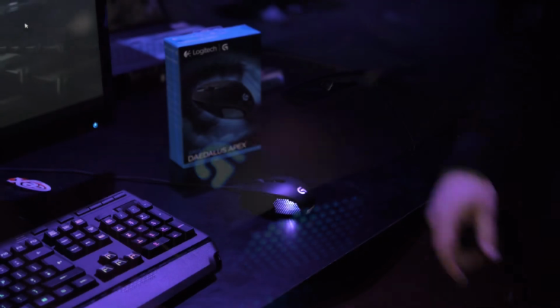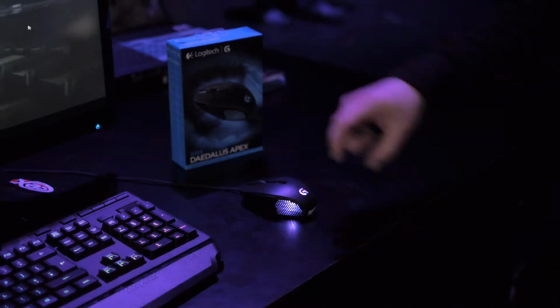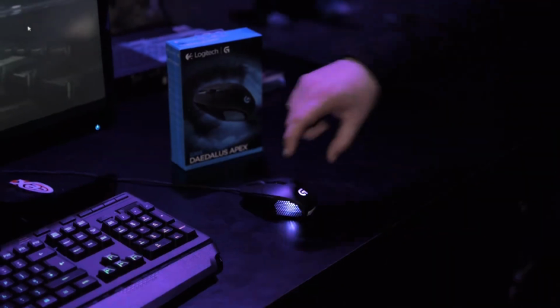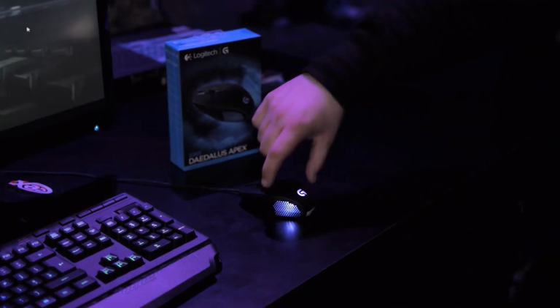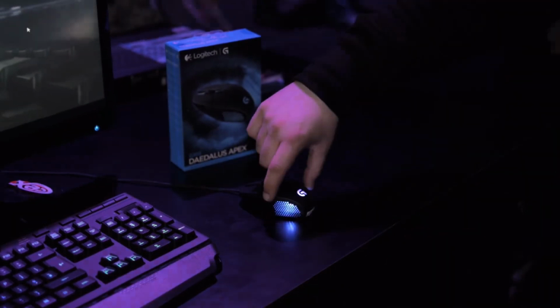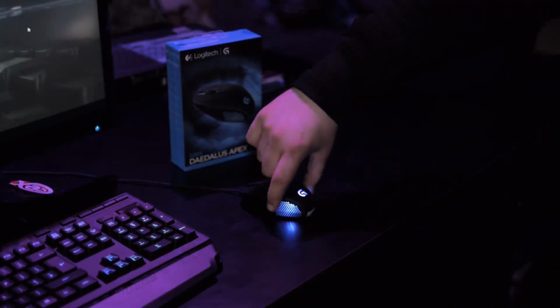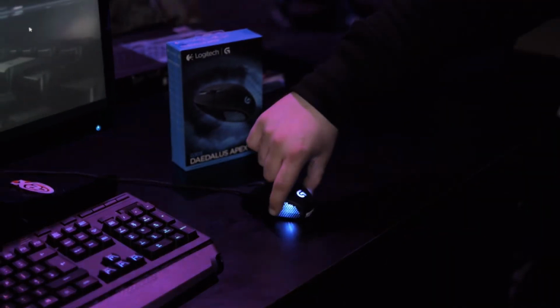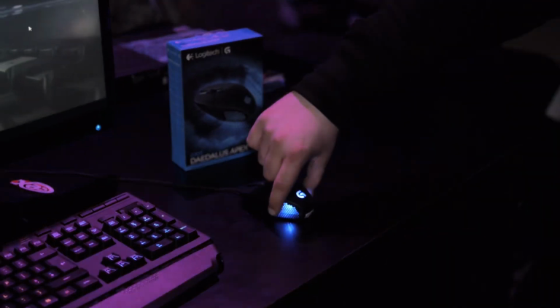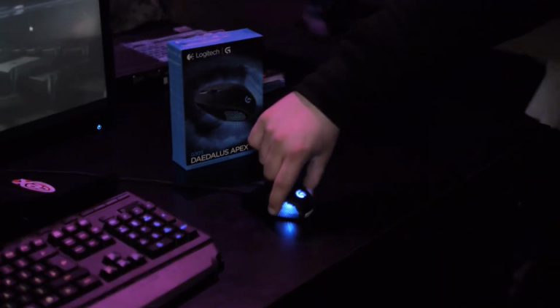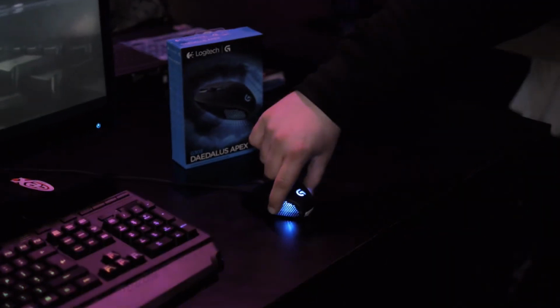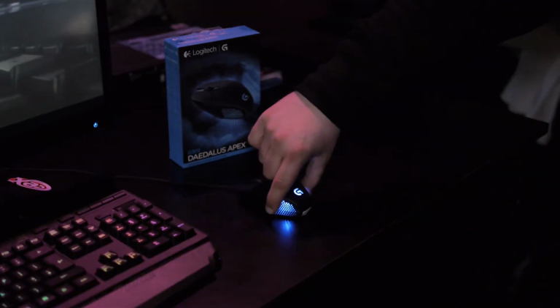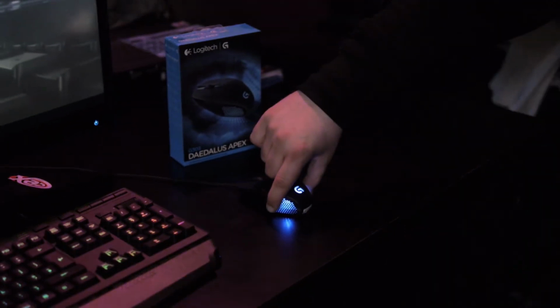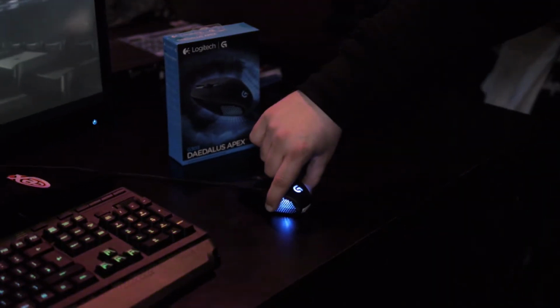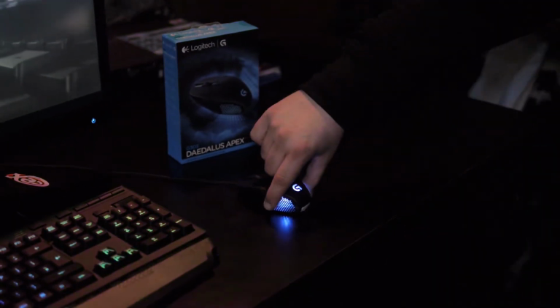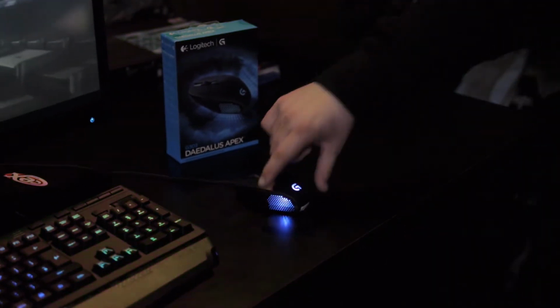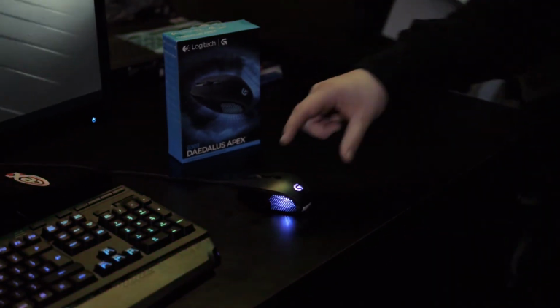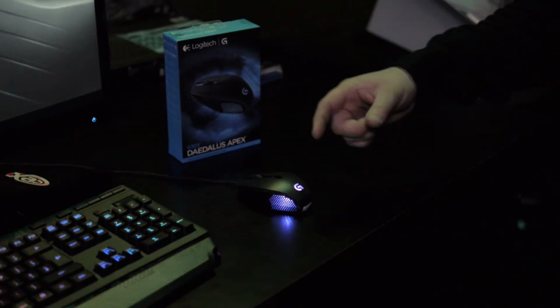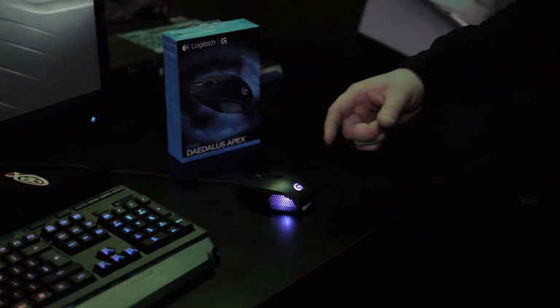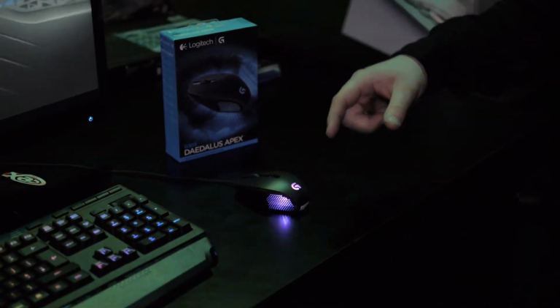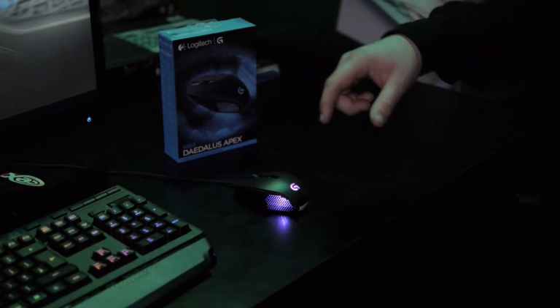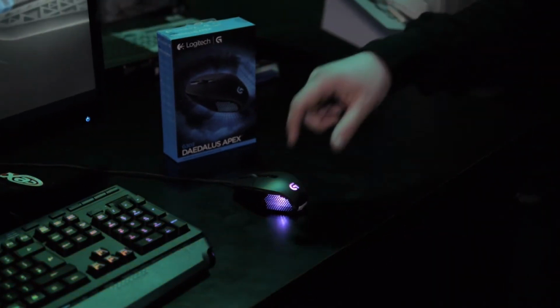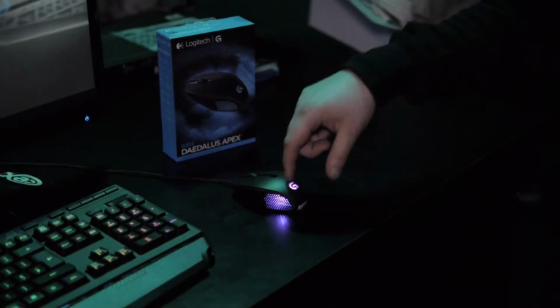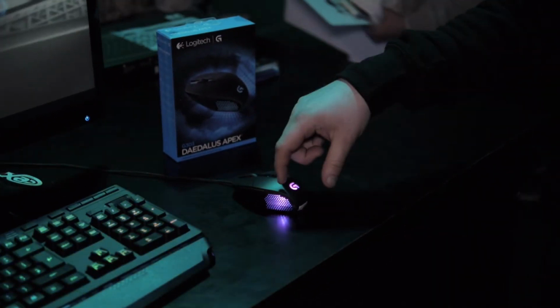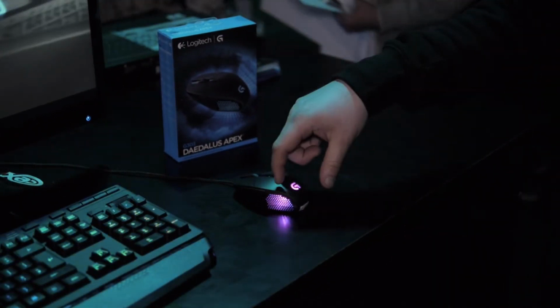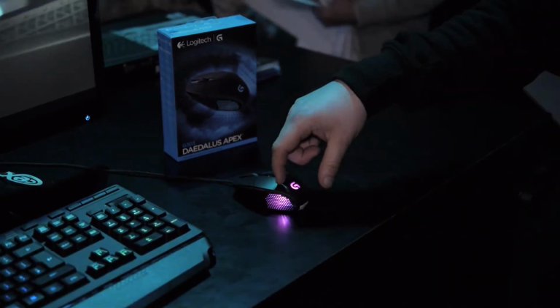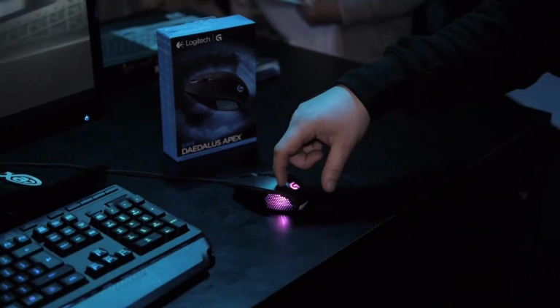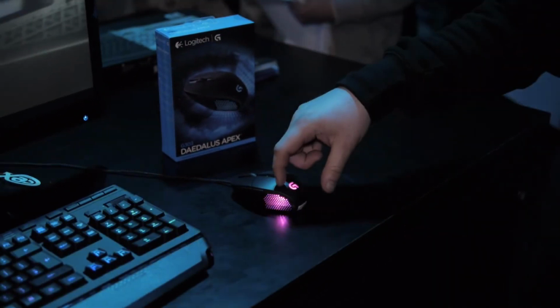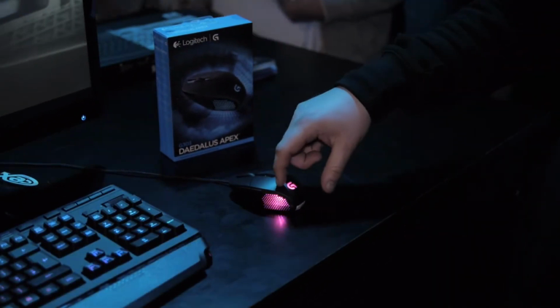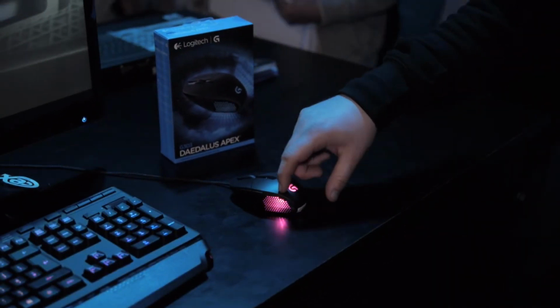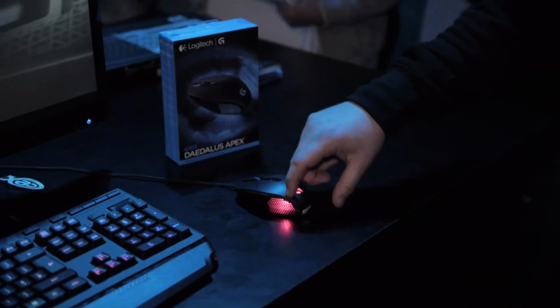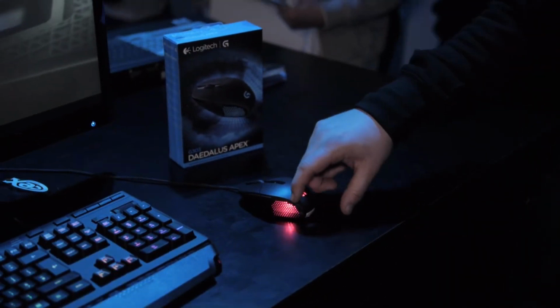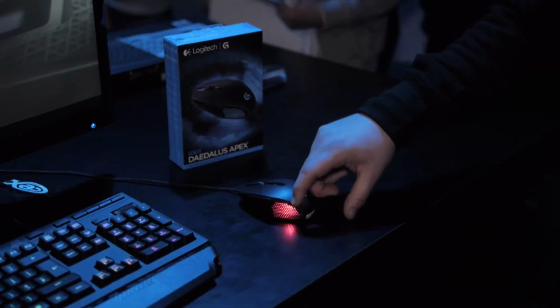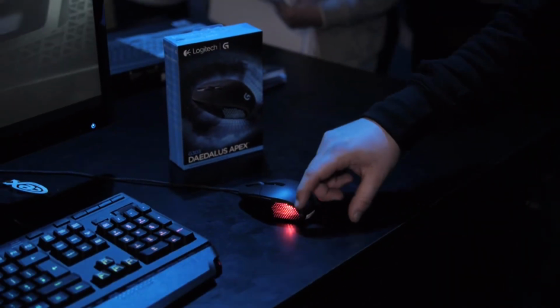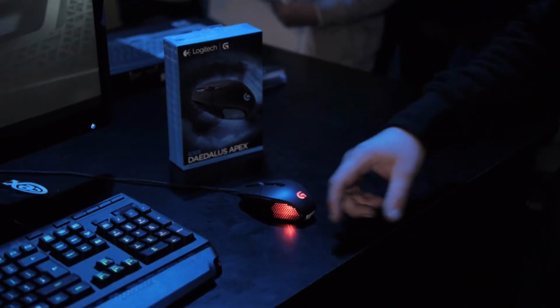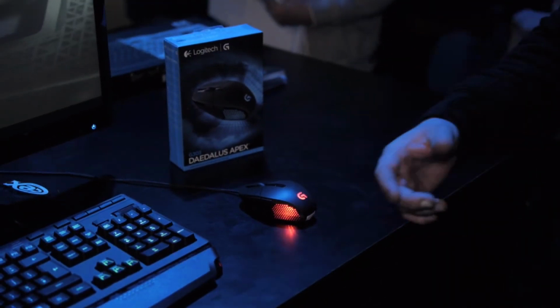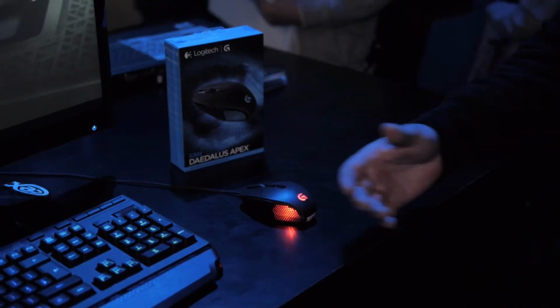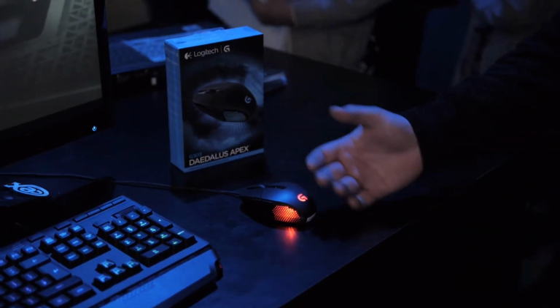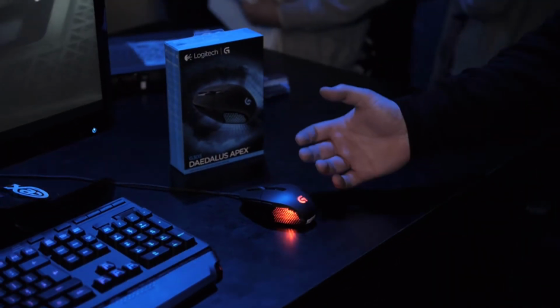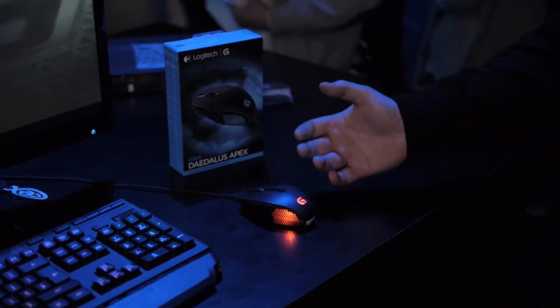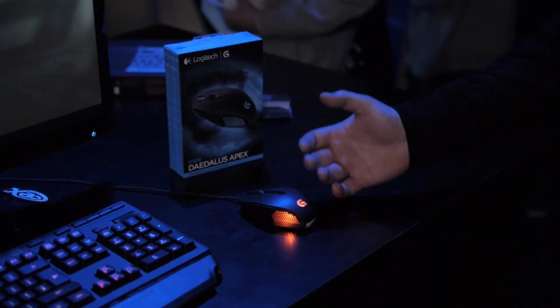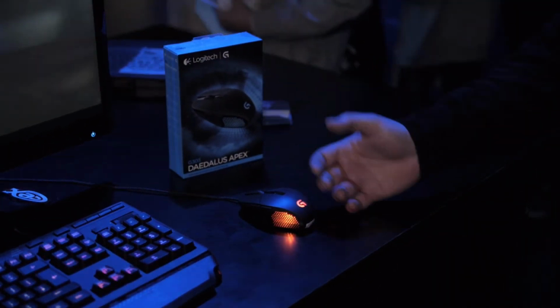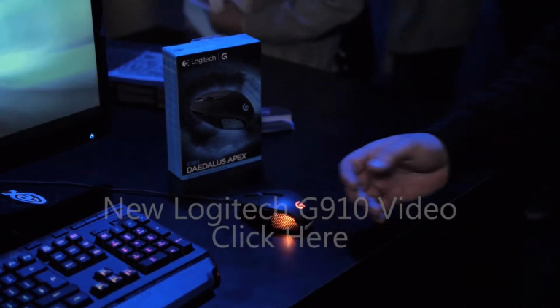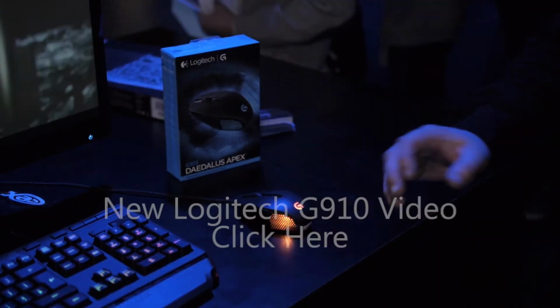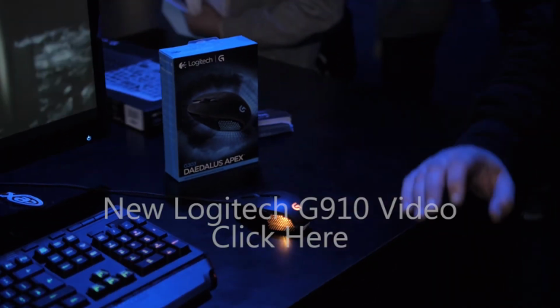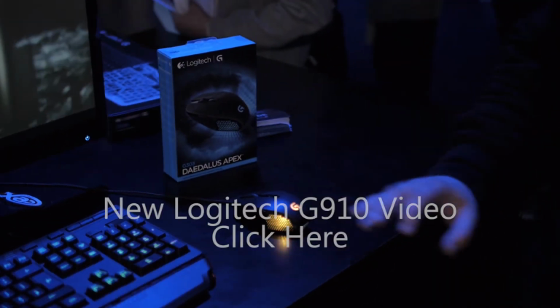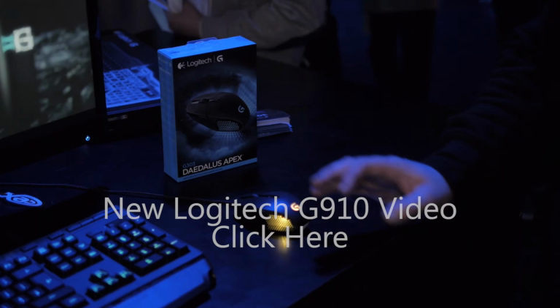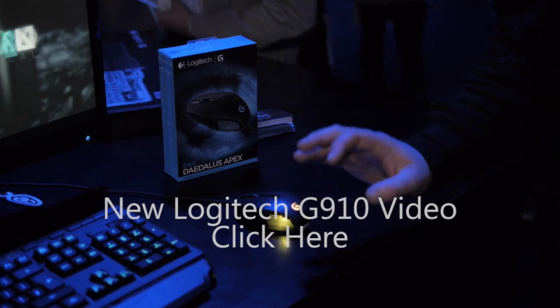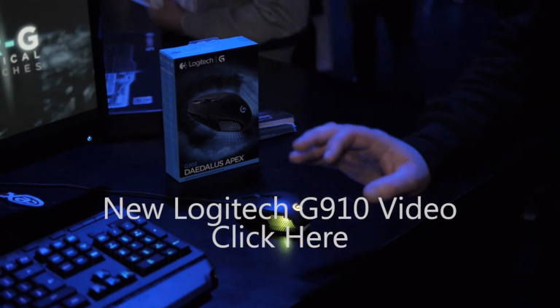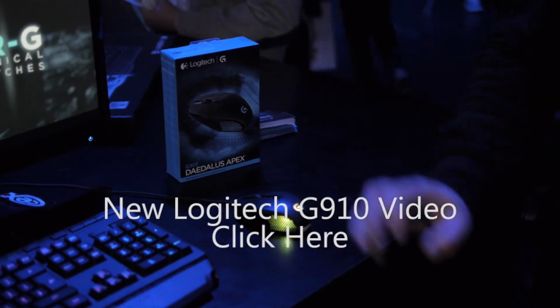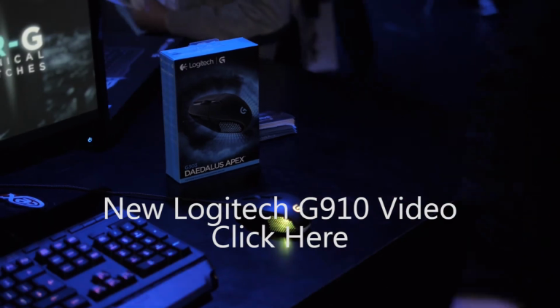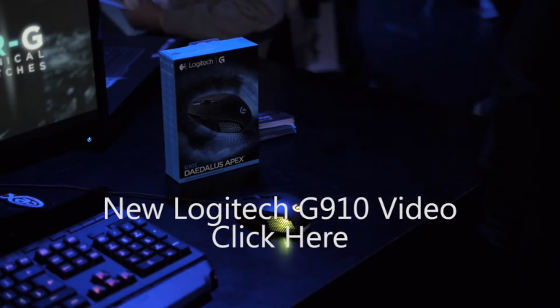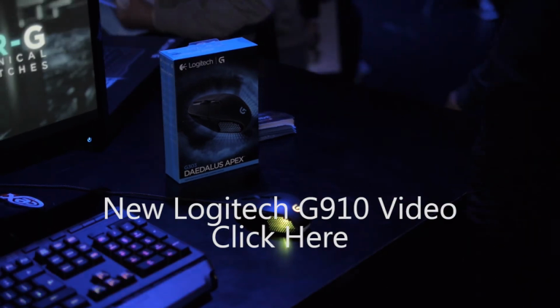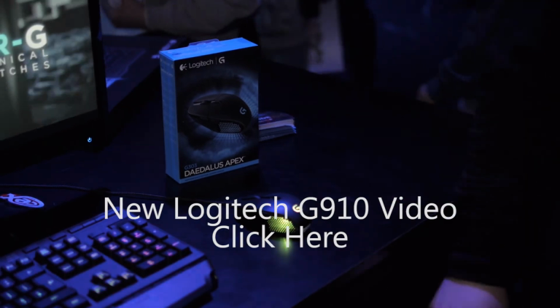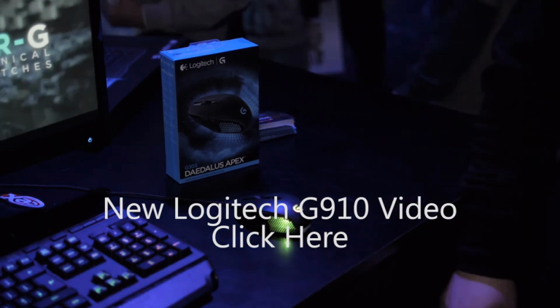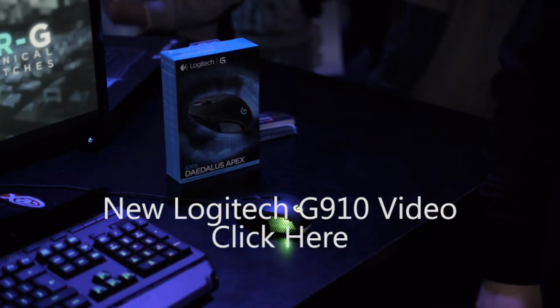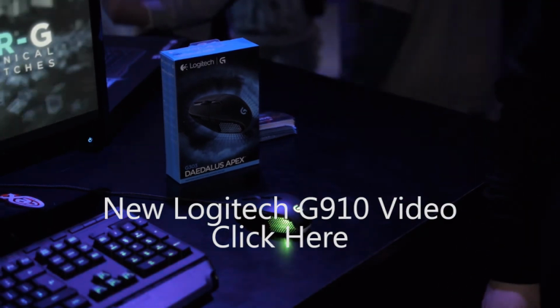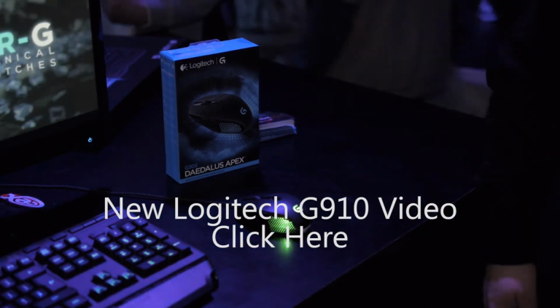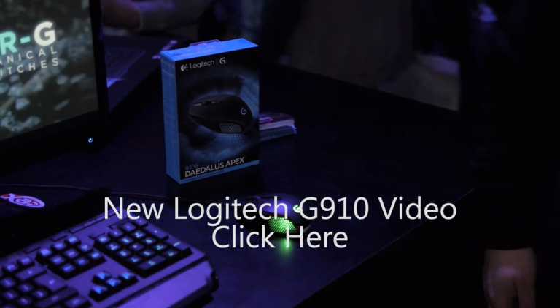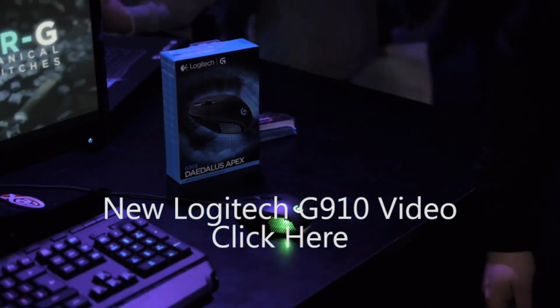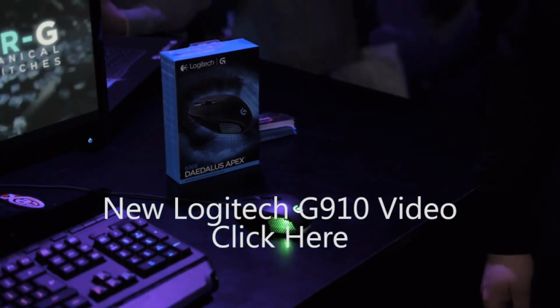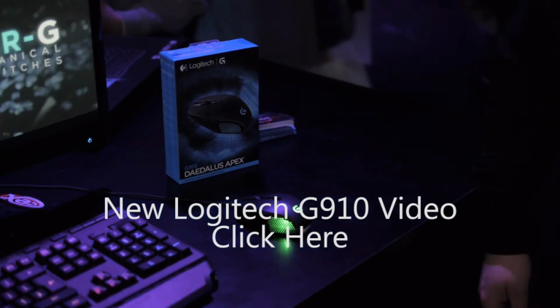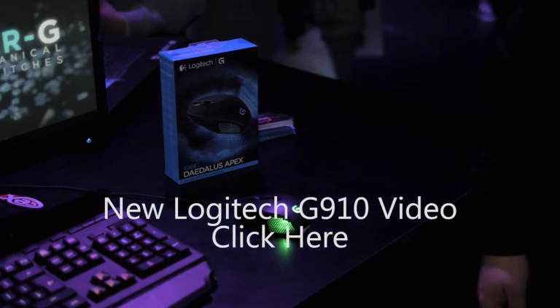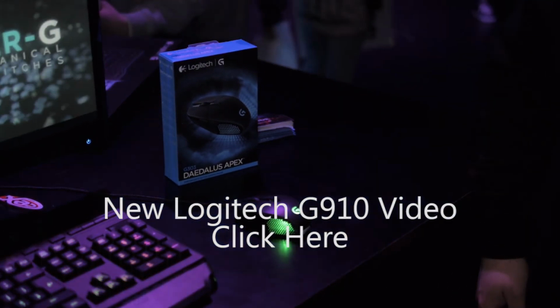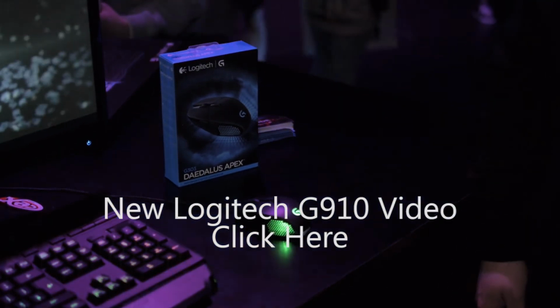You've got custom backlighting here — 16 million colours, completely customisable through our Logitech software.